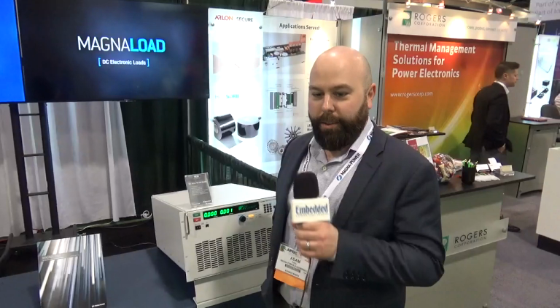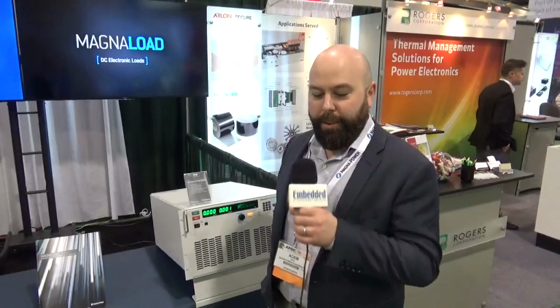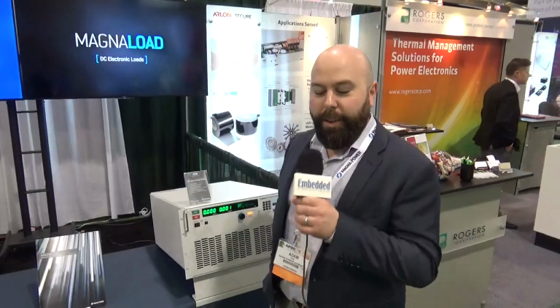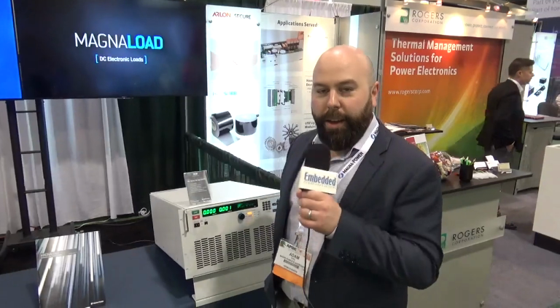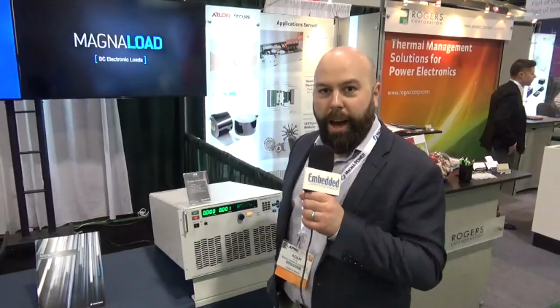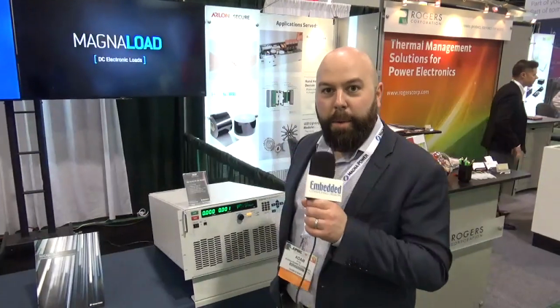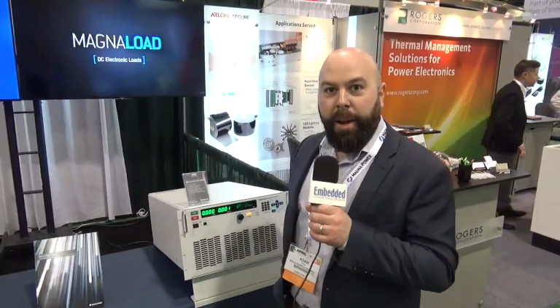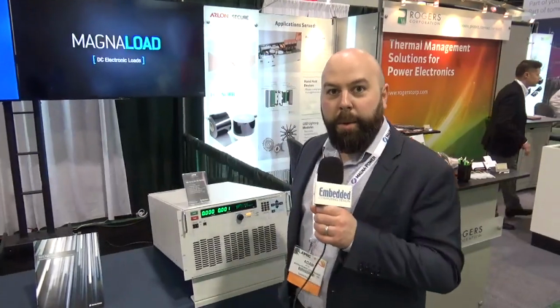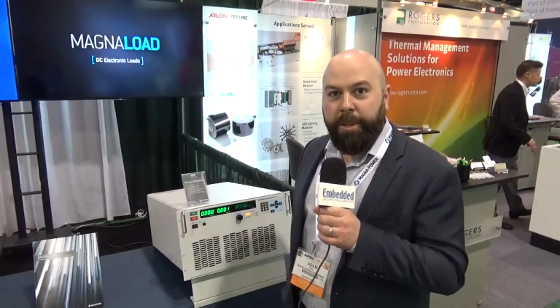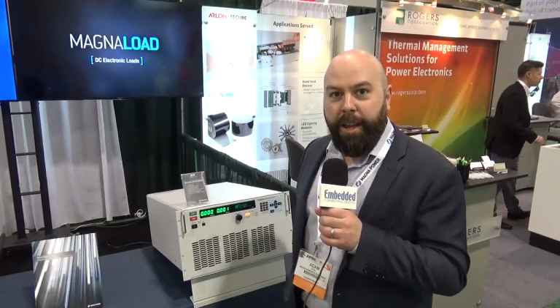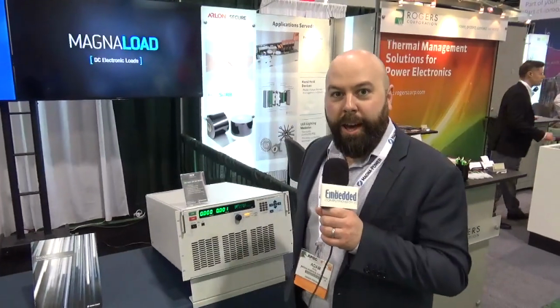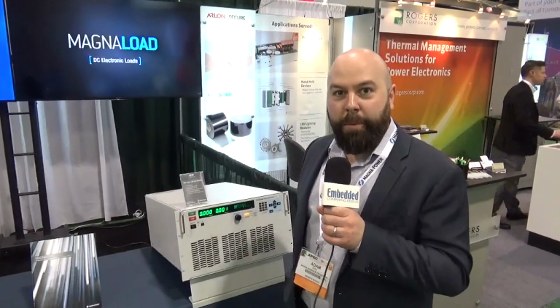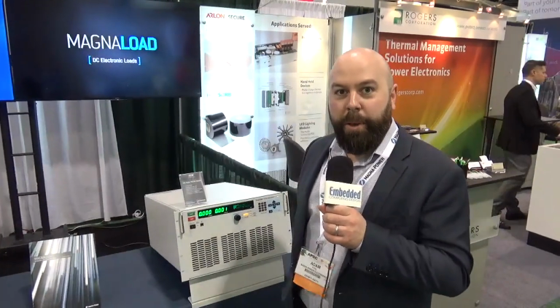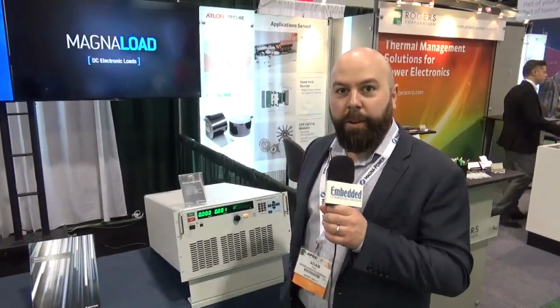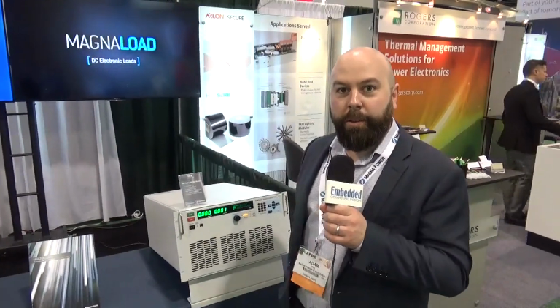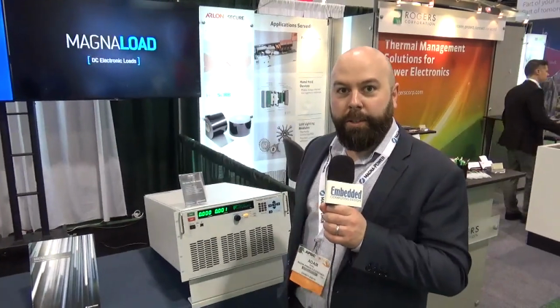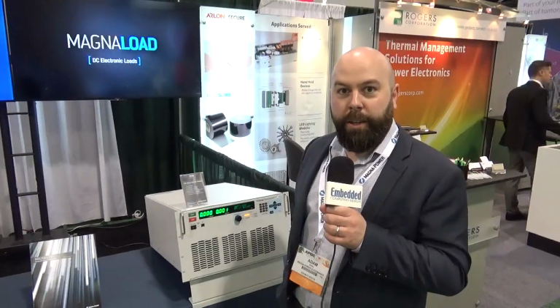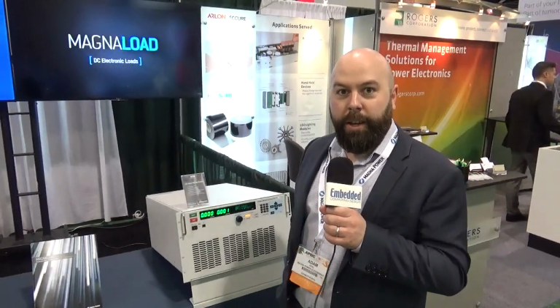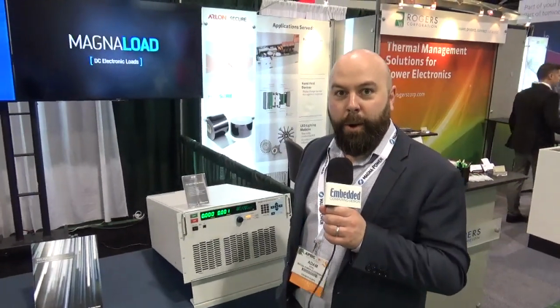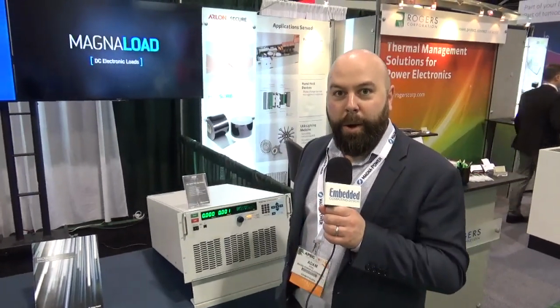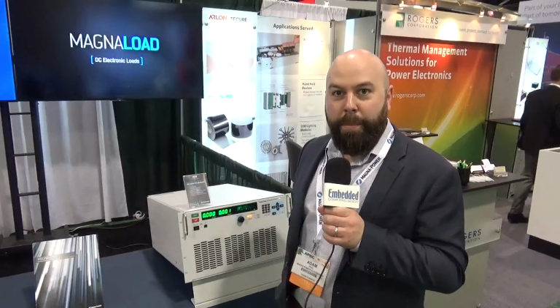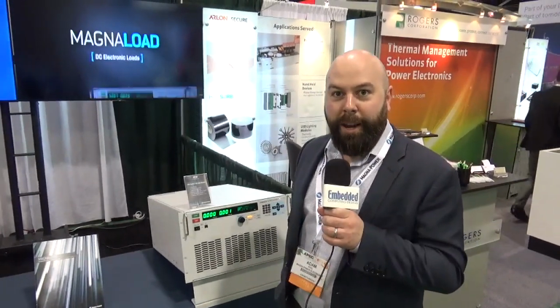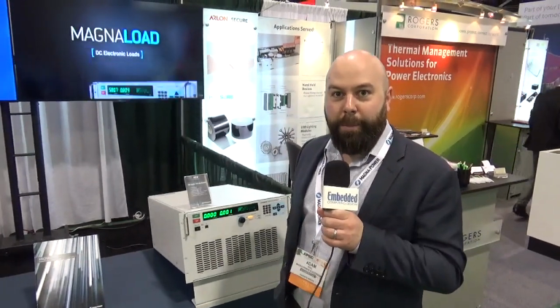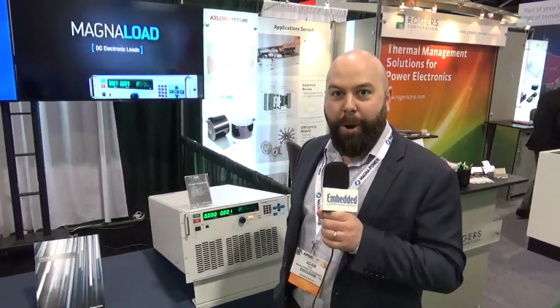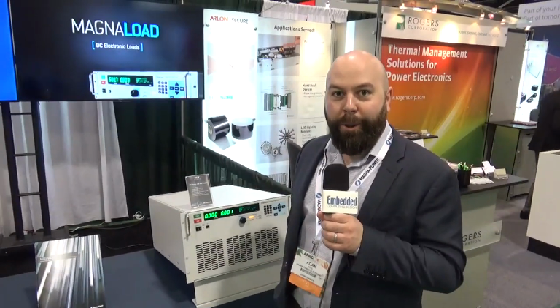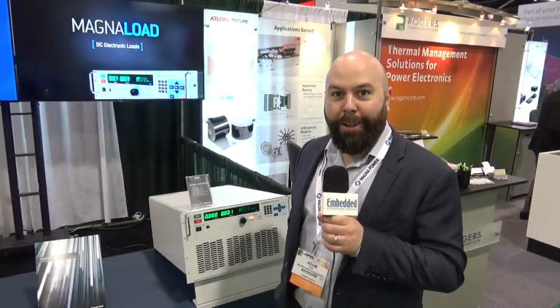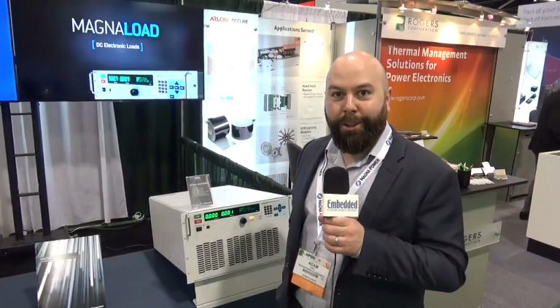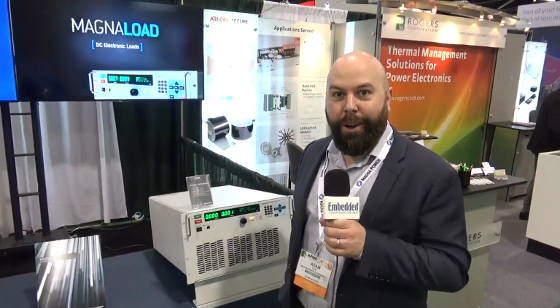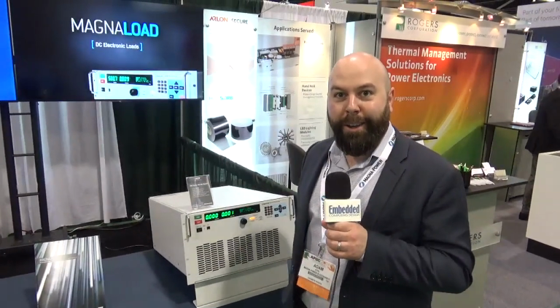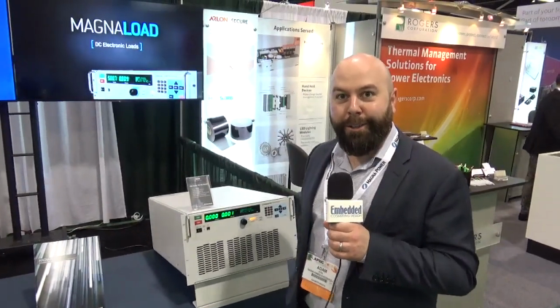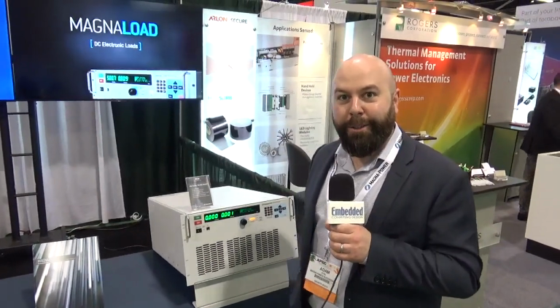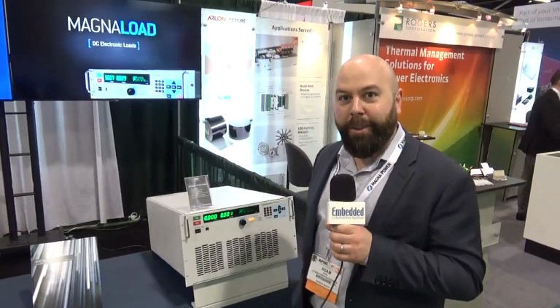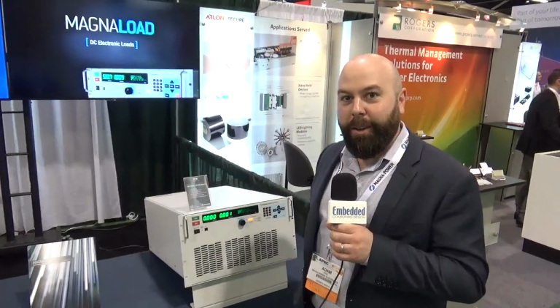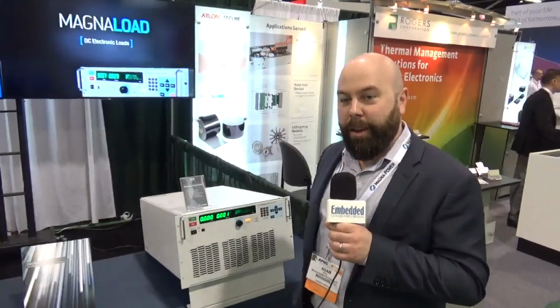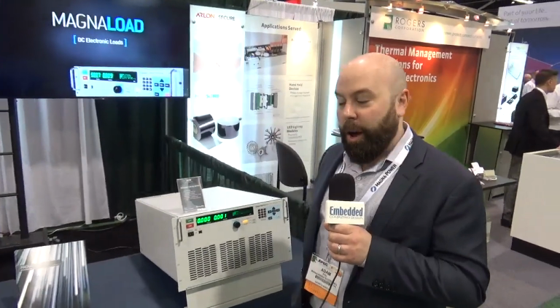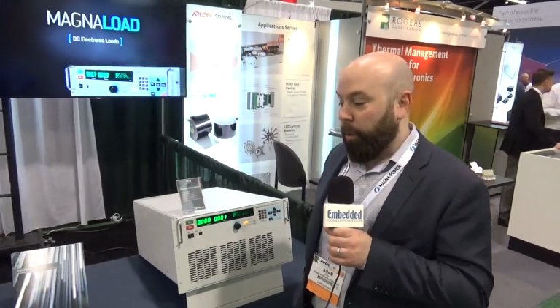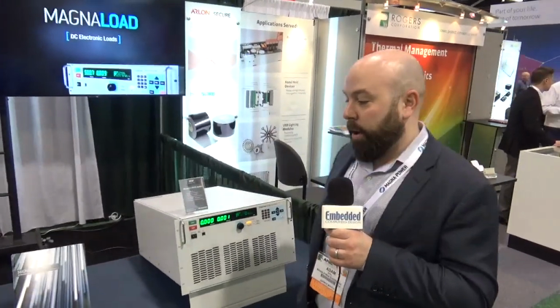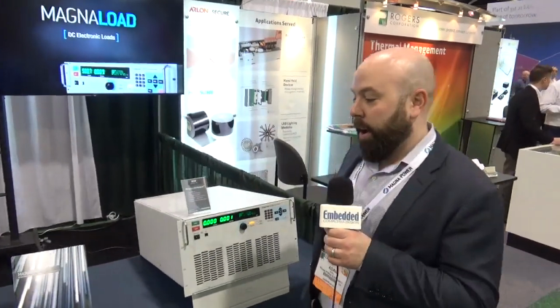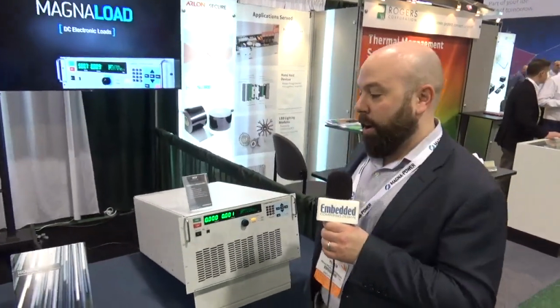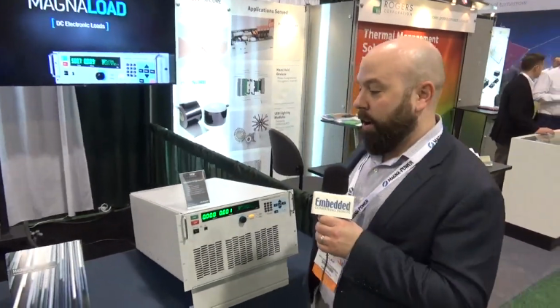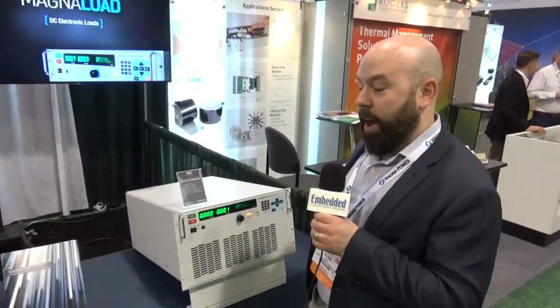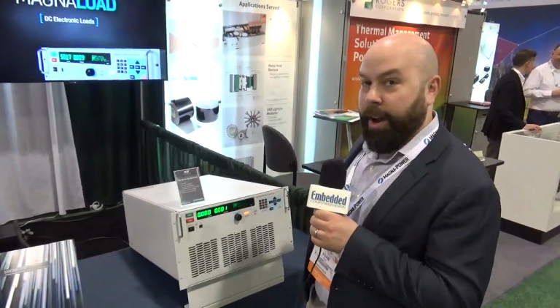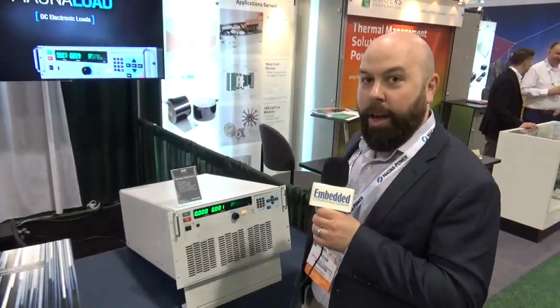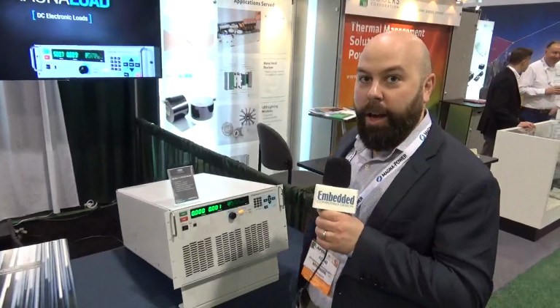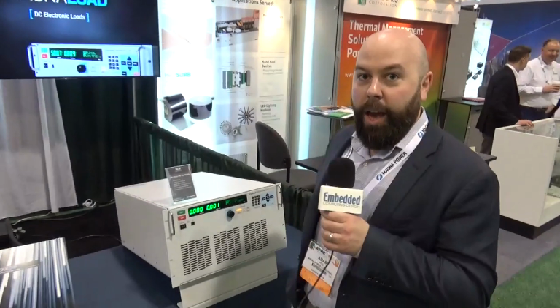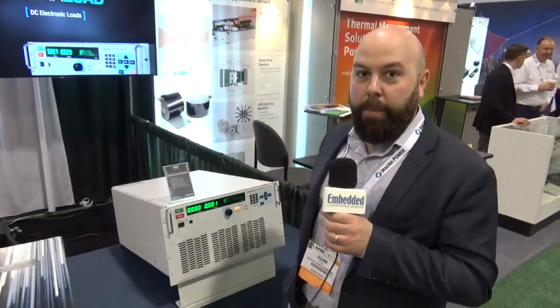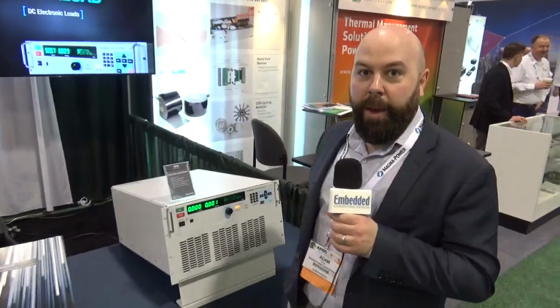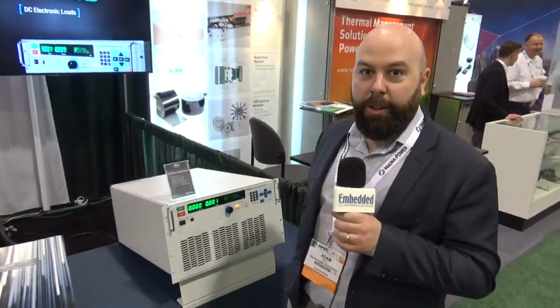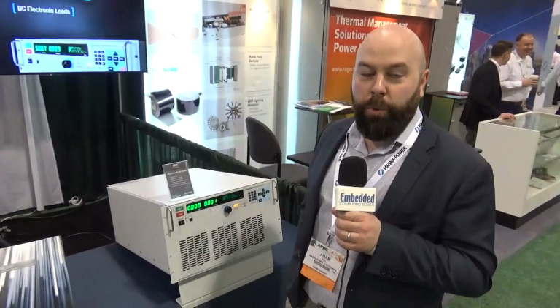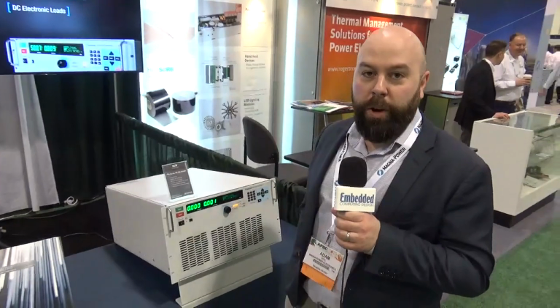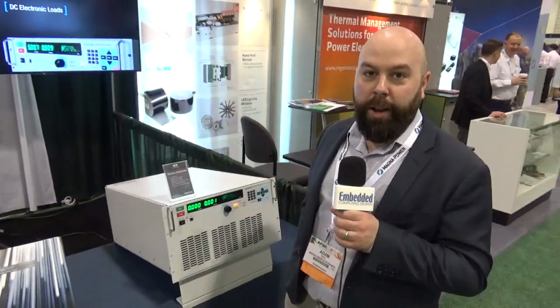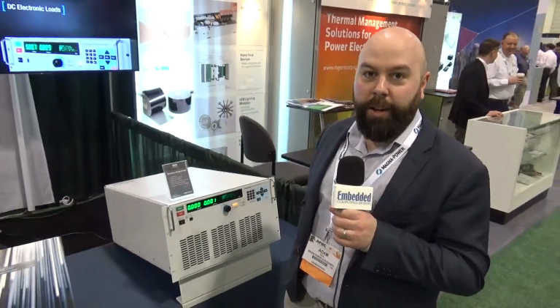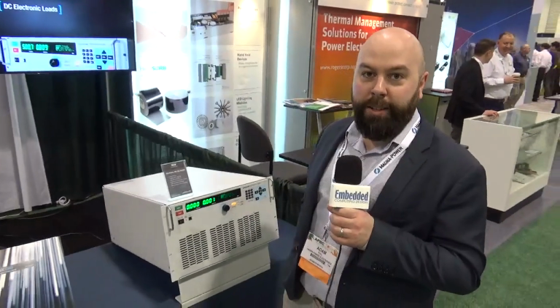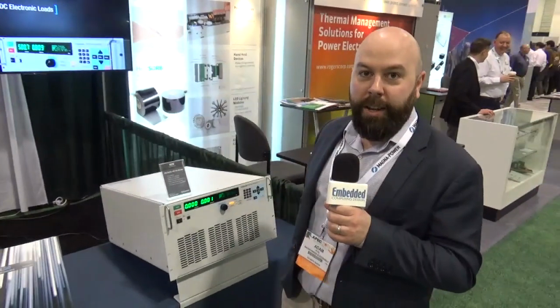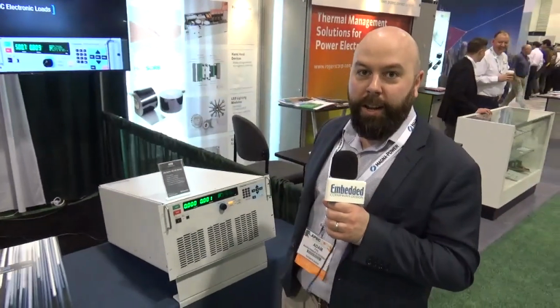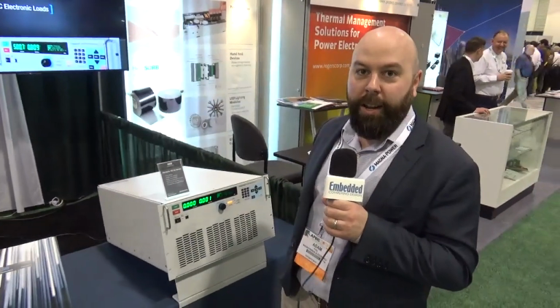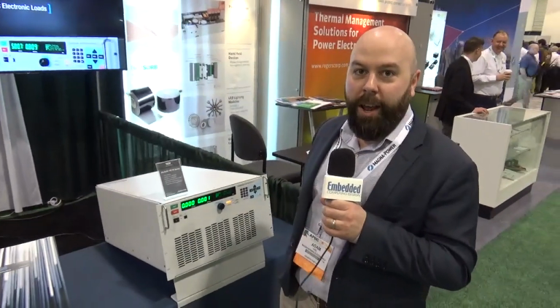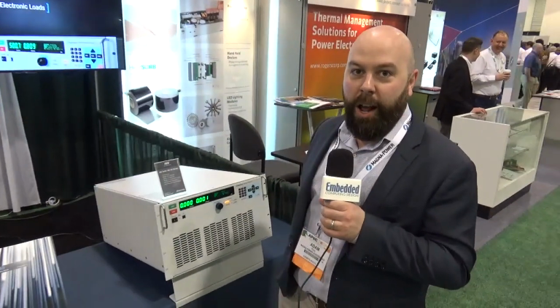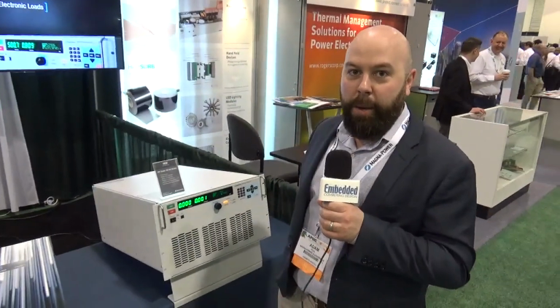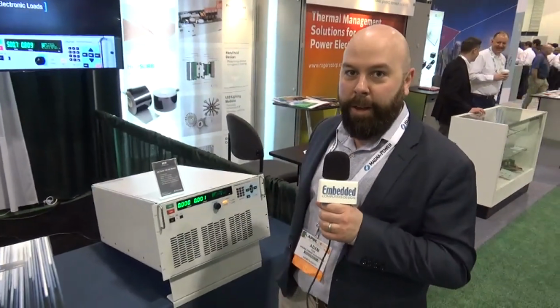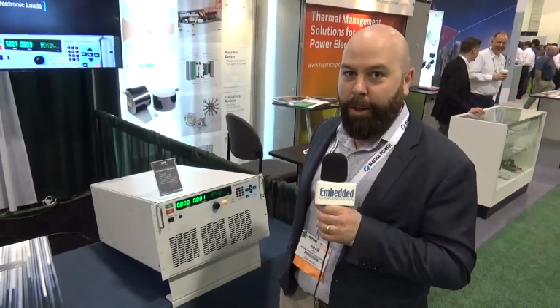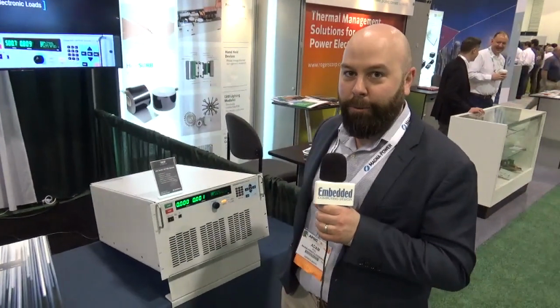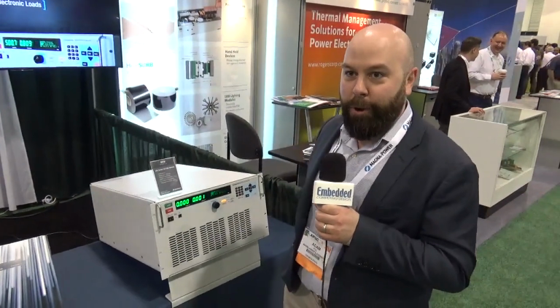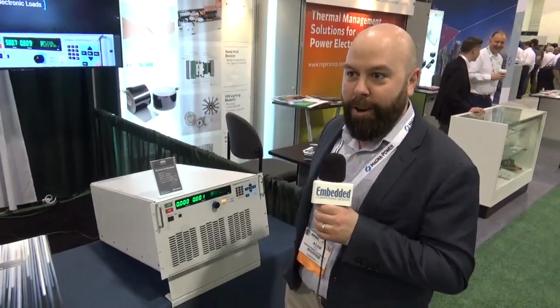Hi, my name is Adam Piddle, CEO at MagnaPower Electronics. We're here at APEC 2019 in Anaheim, California.